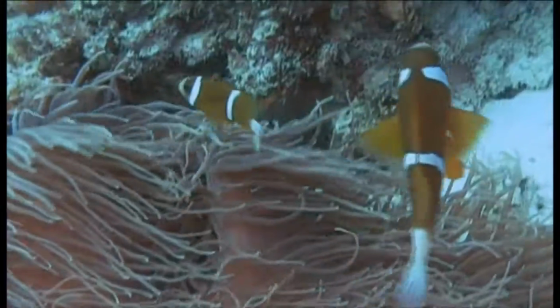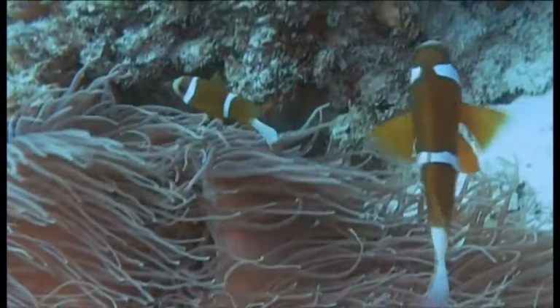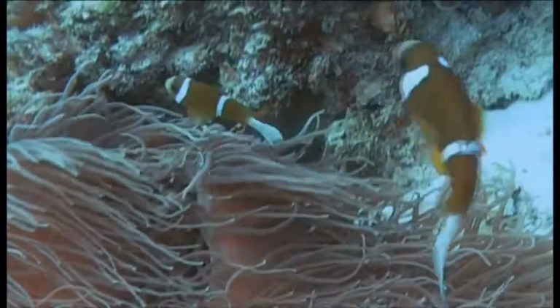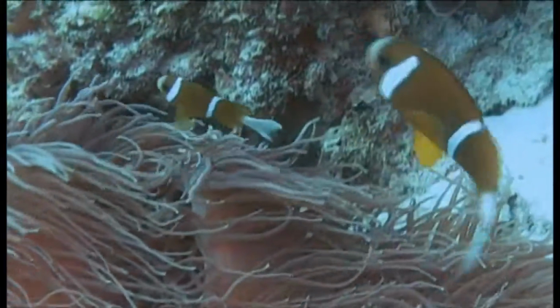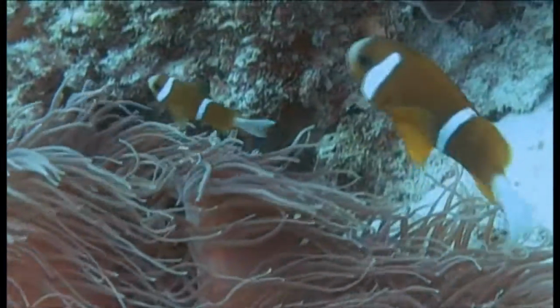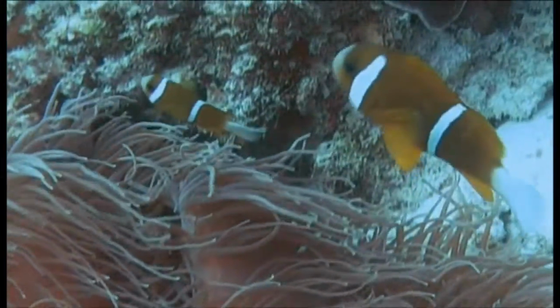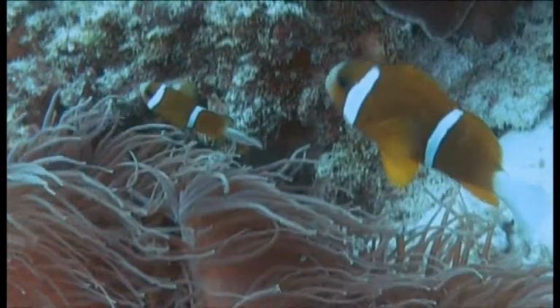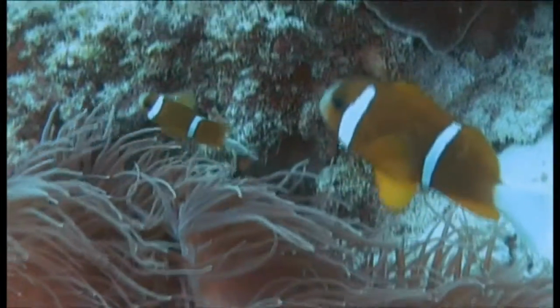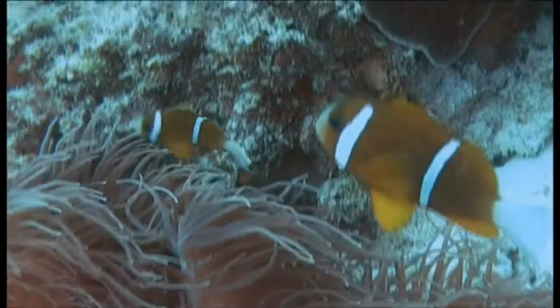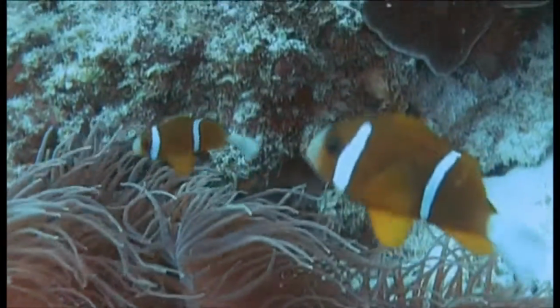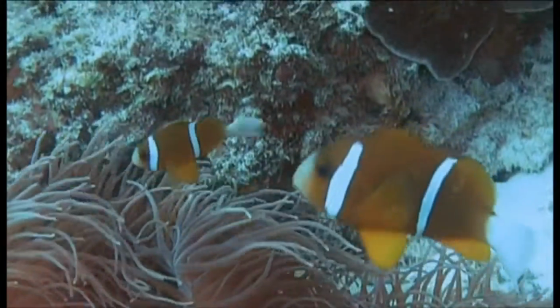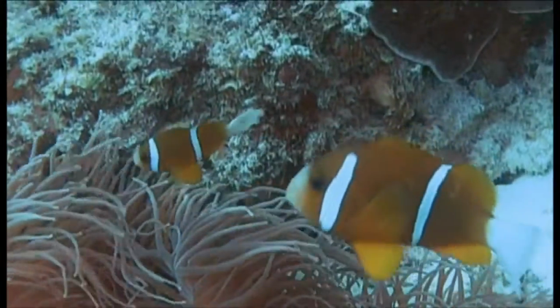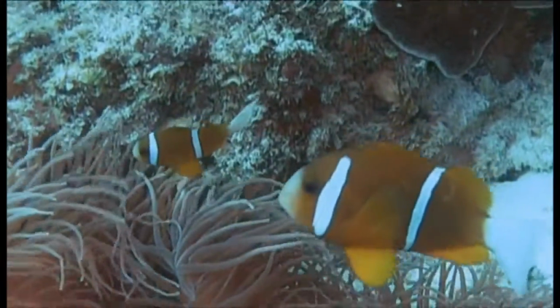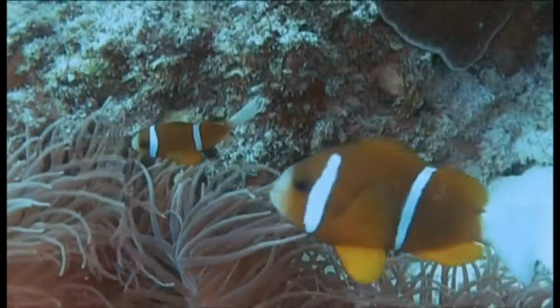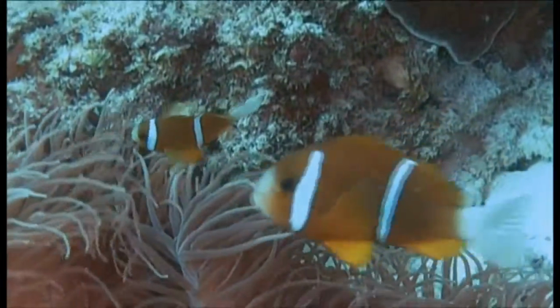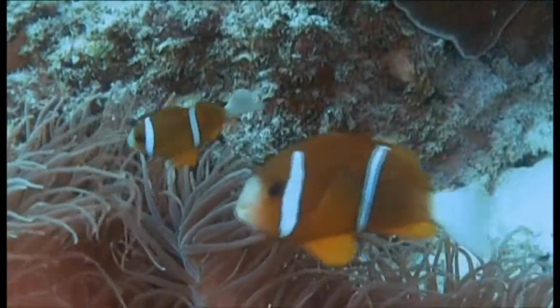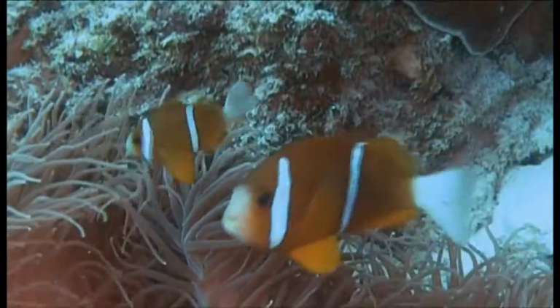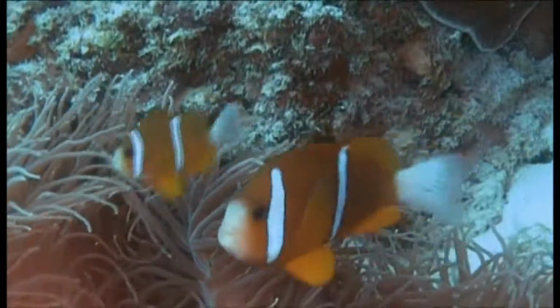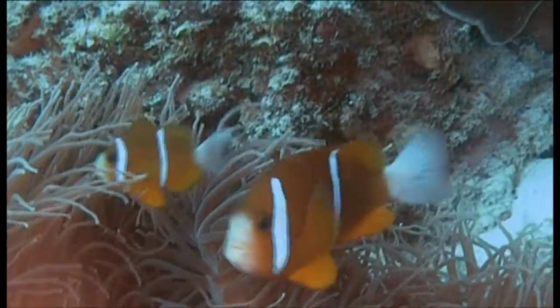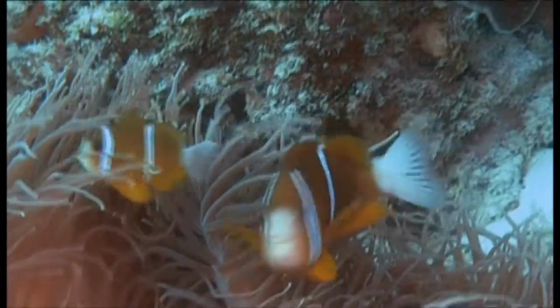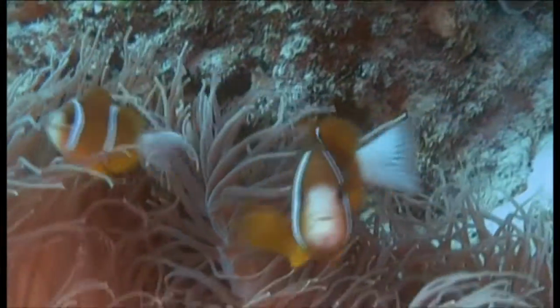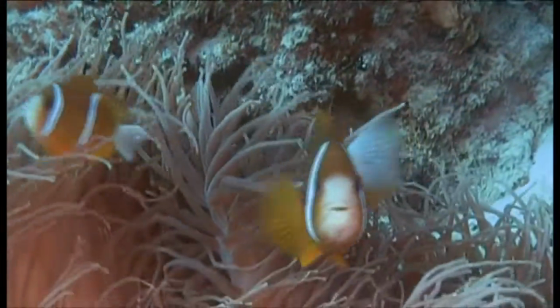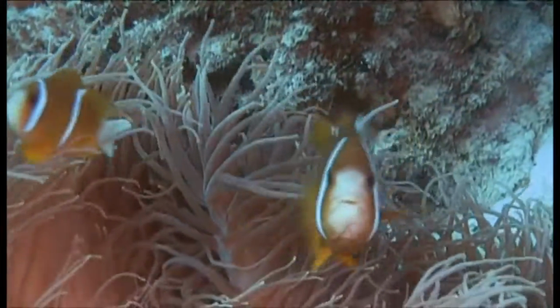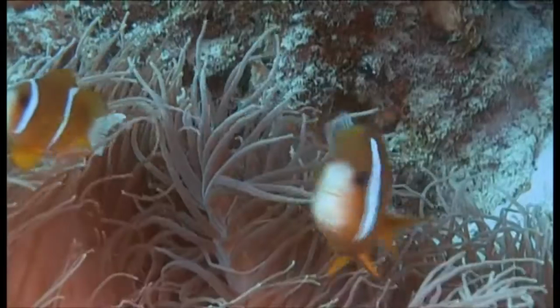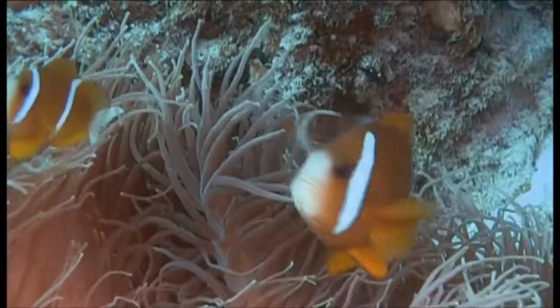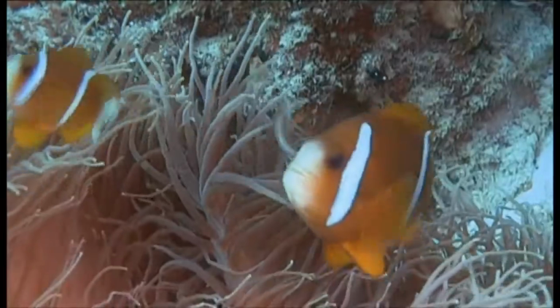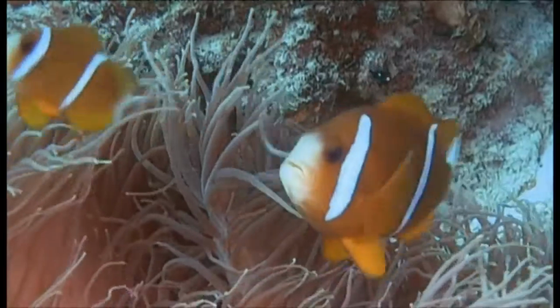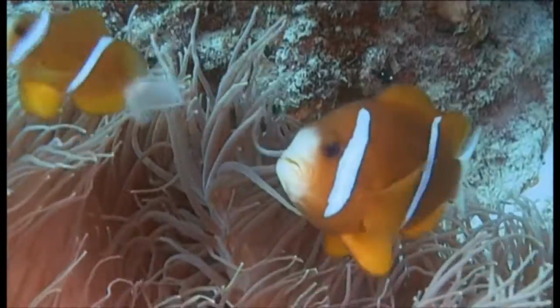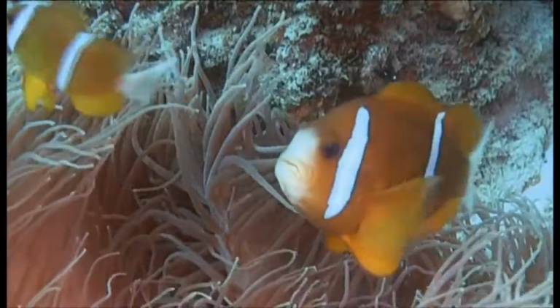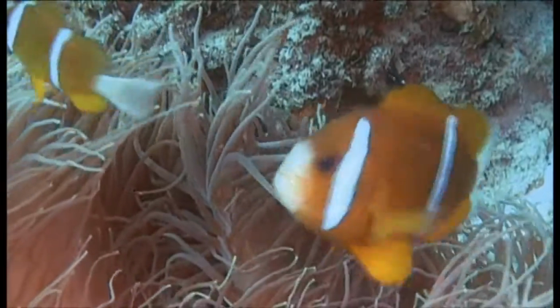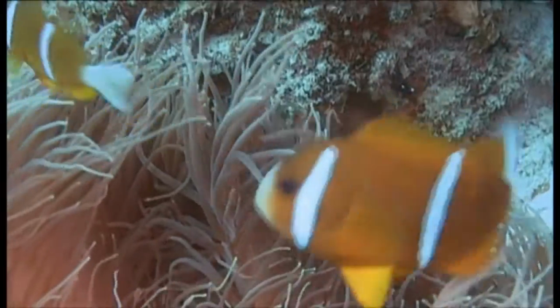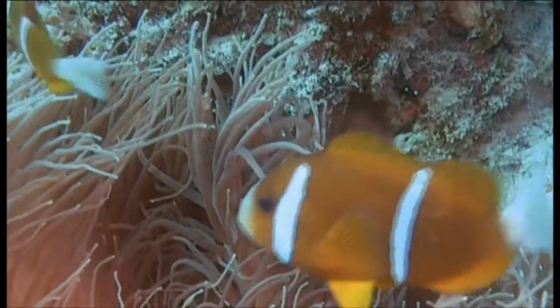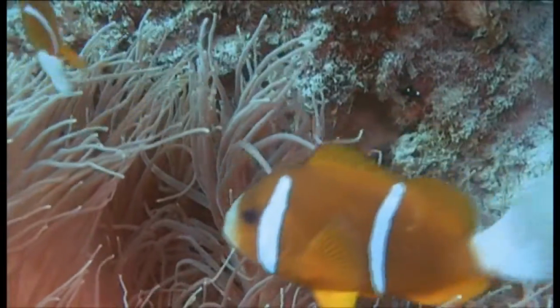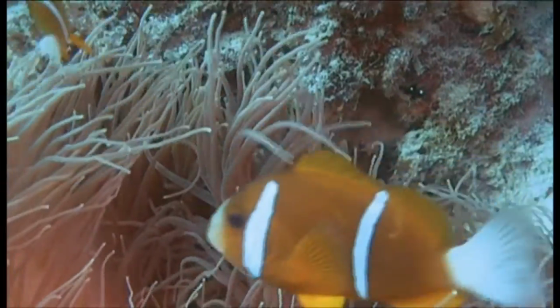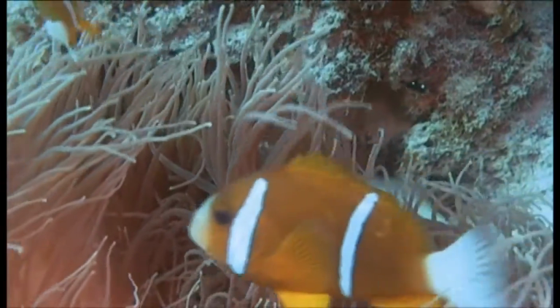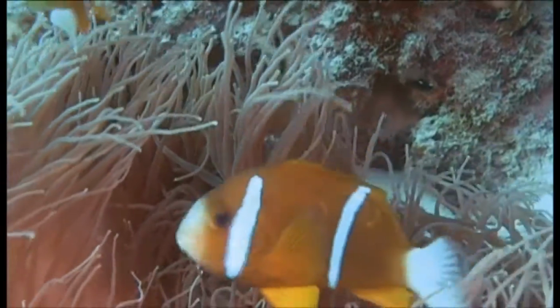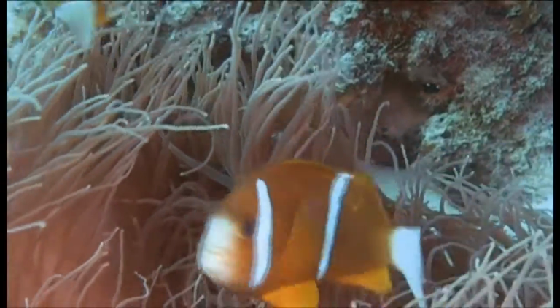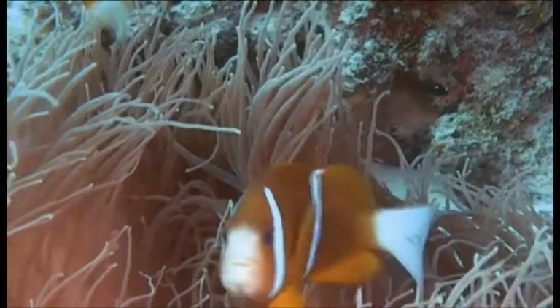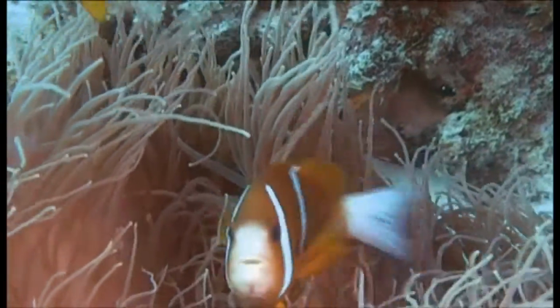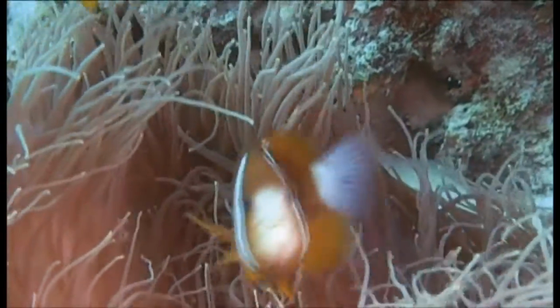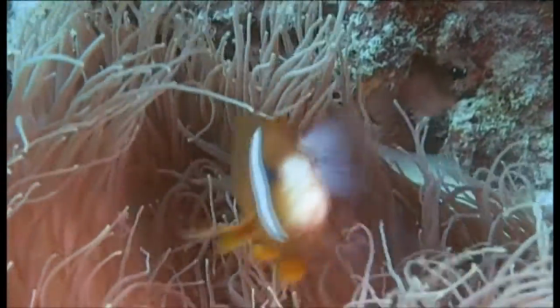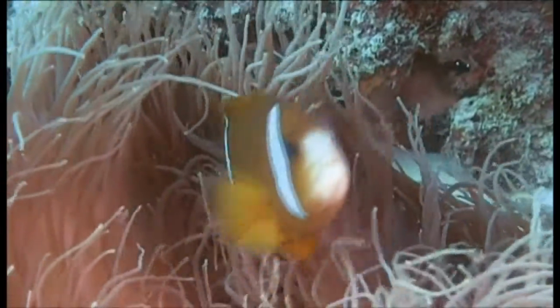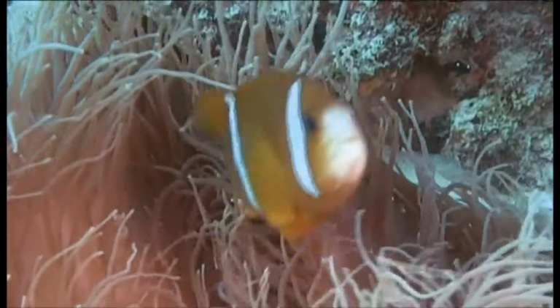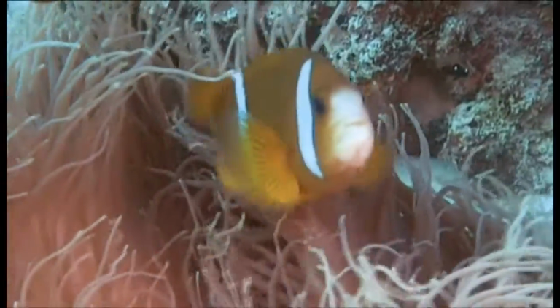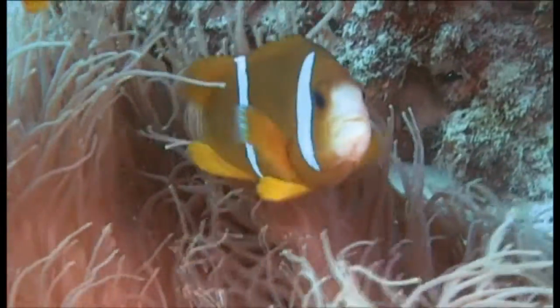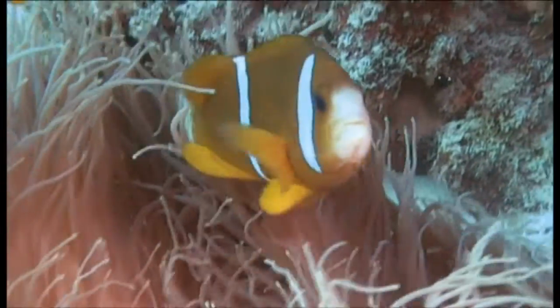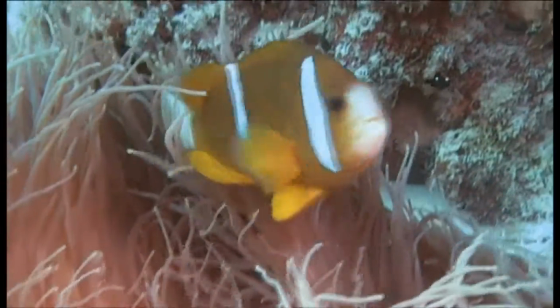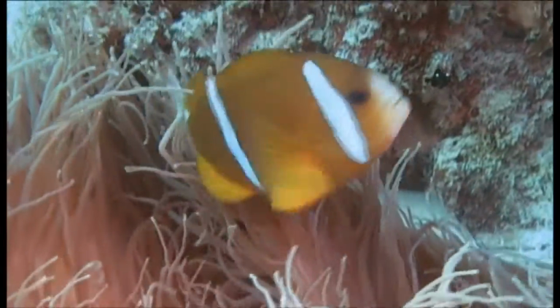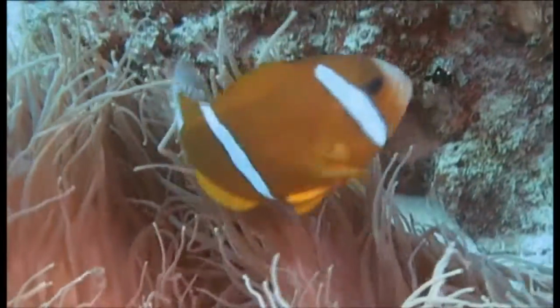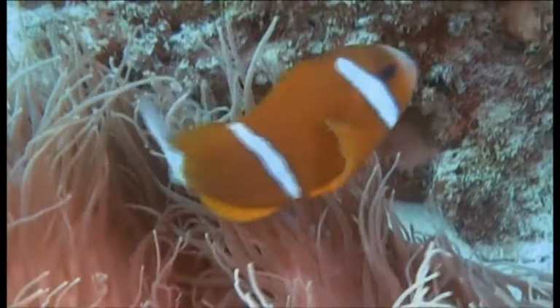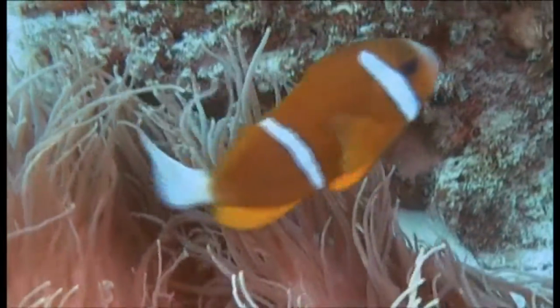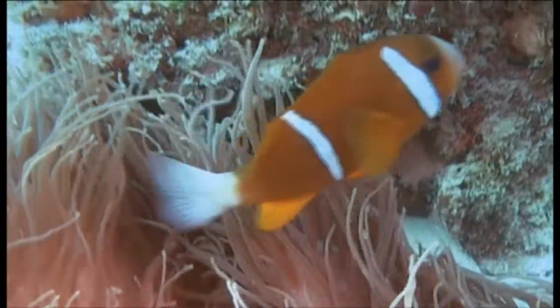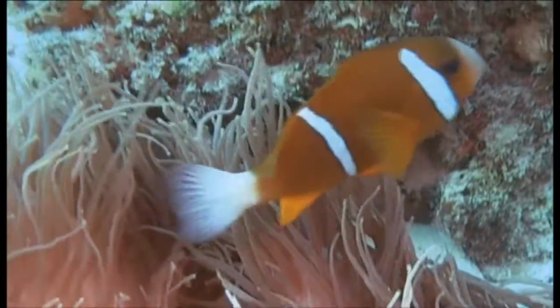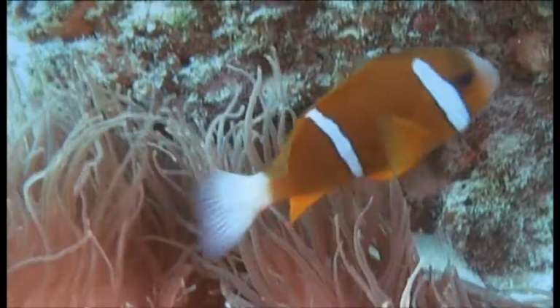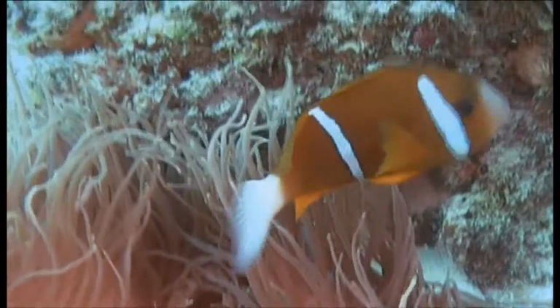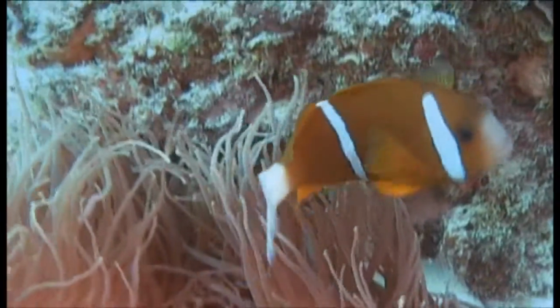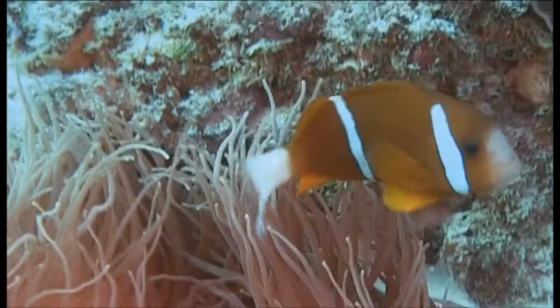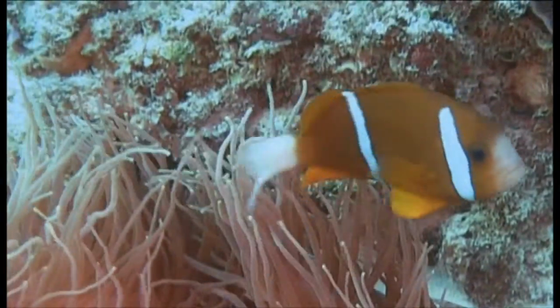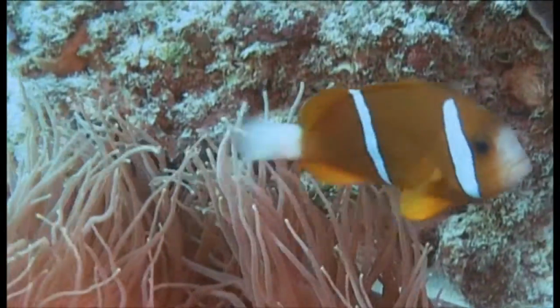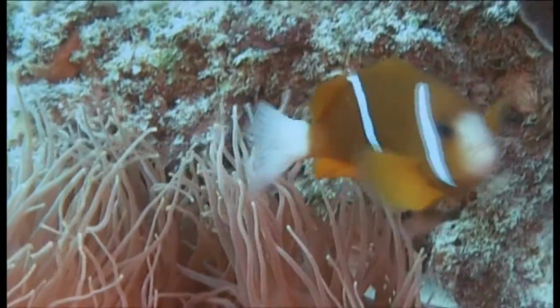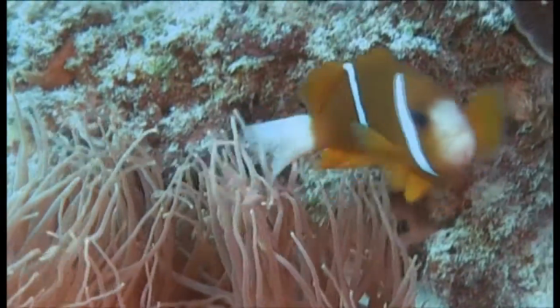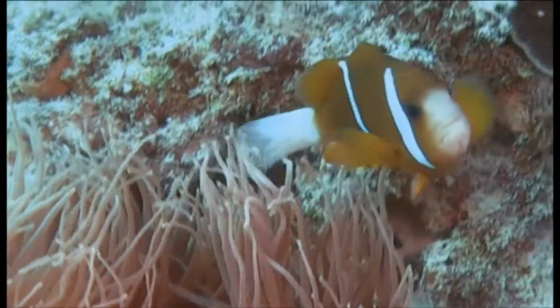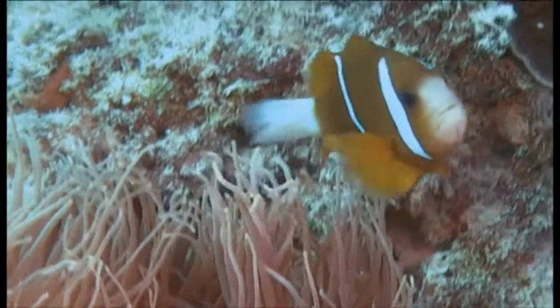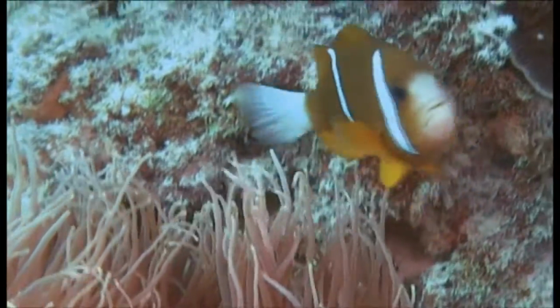They are also known as clownfish and are one of the most recognisable characters in the sea, after the popularity of the film Finding Nemo.